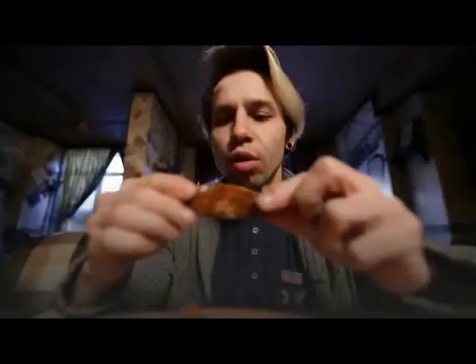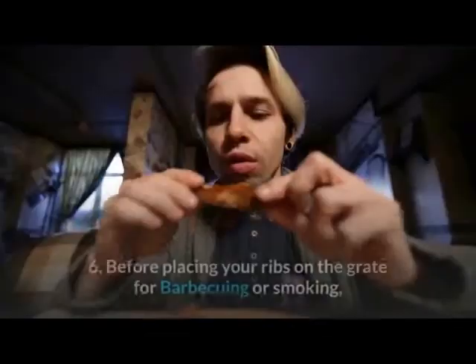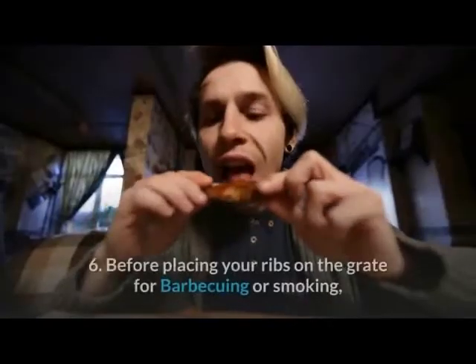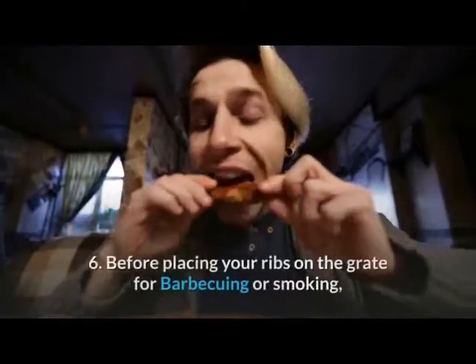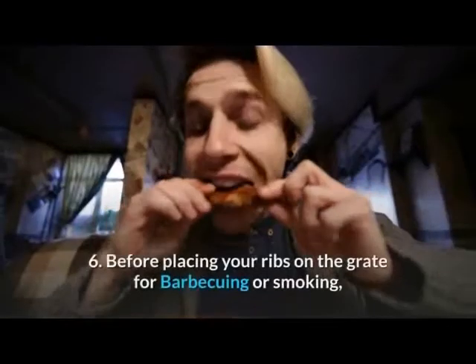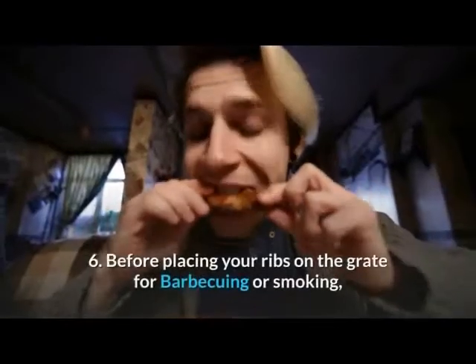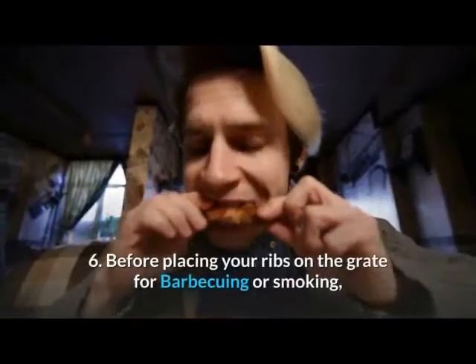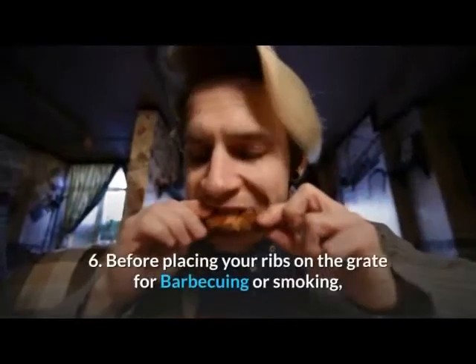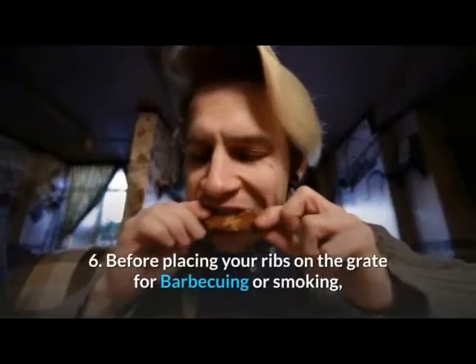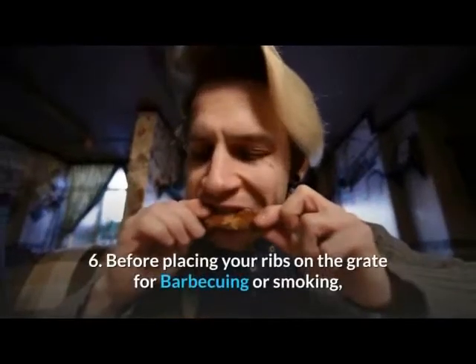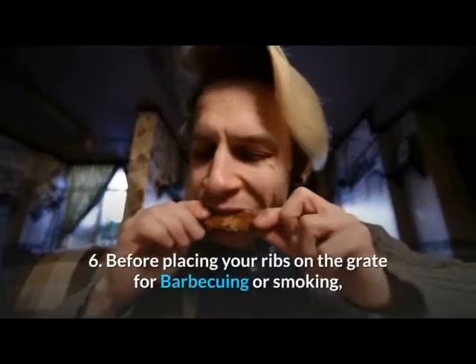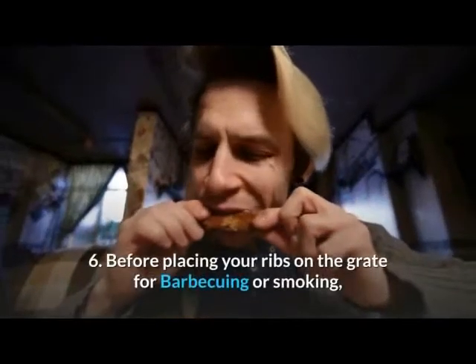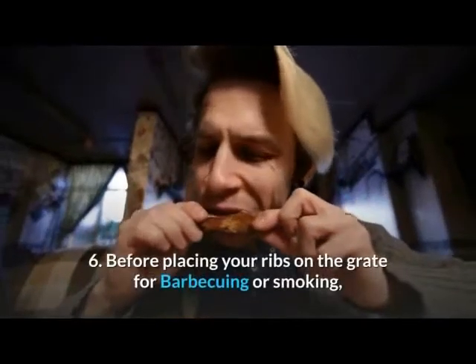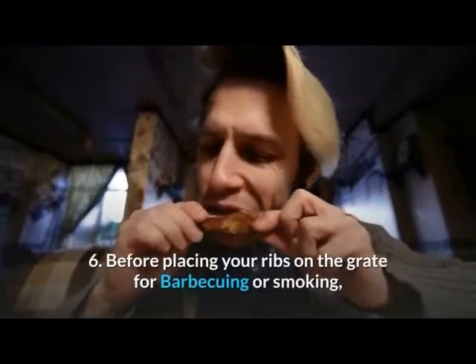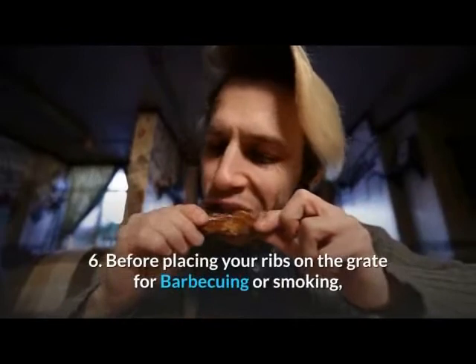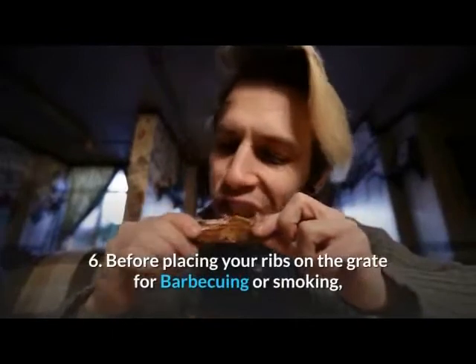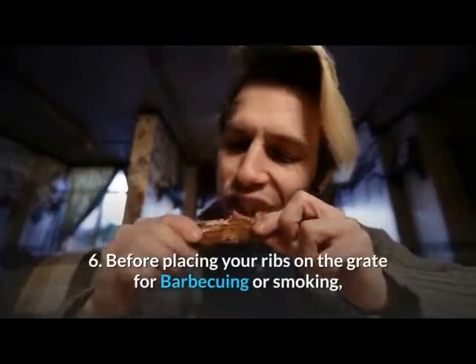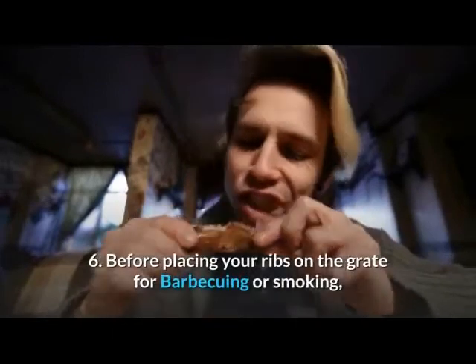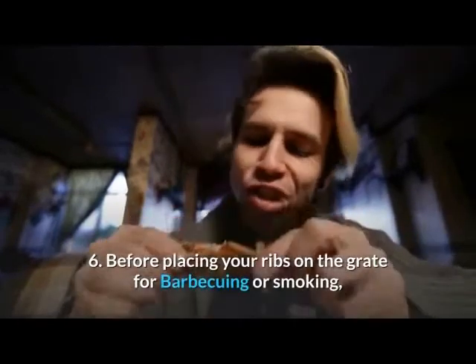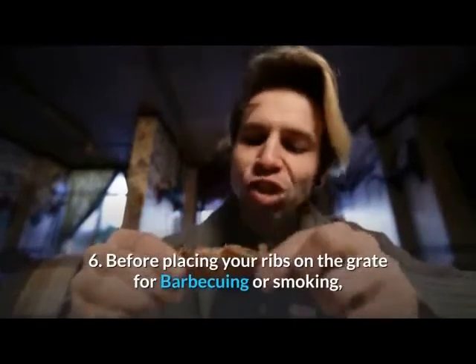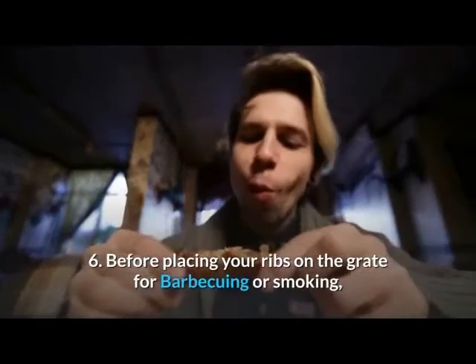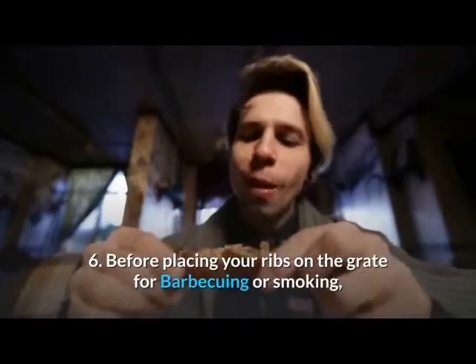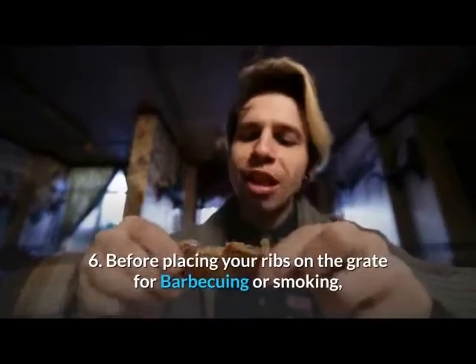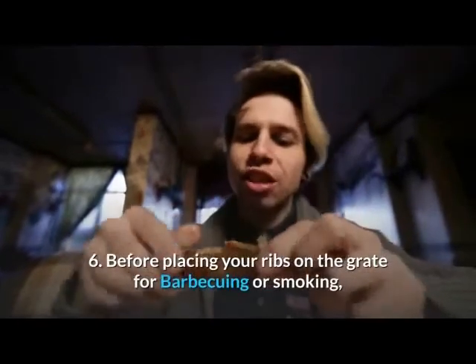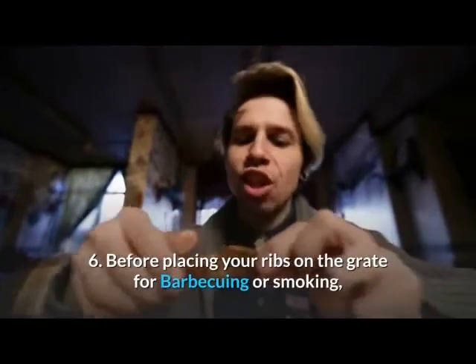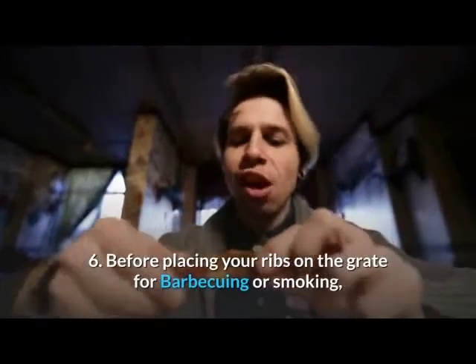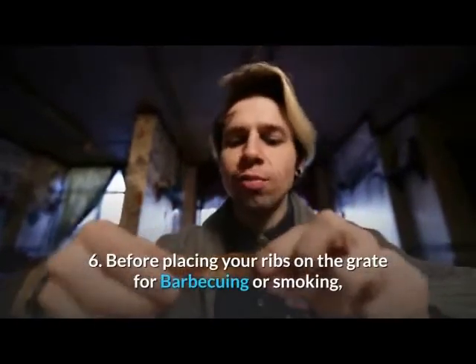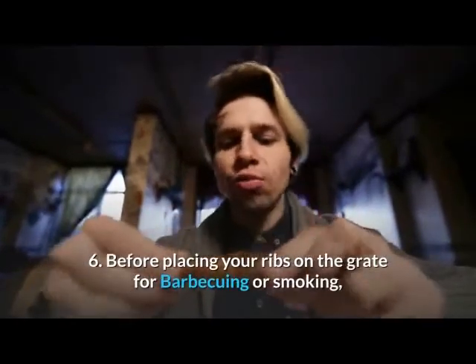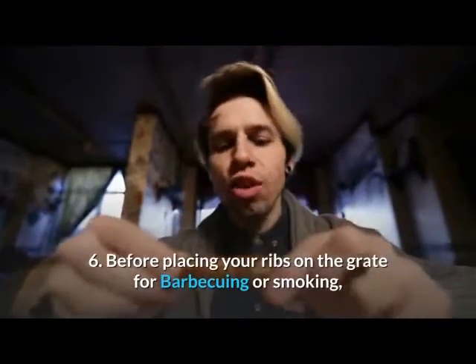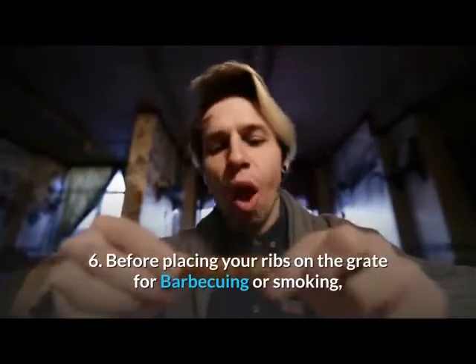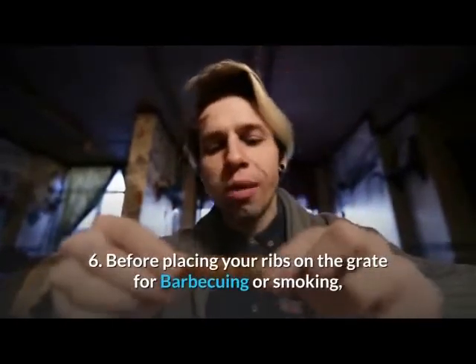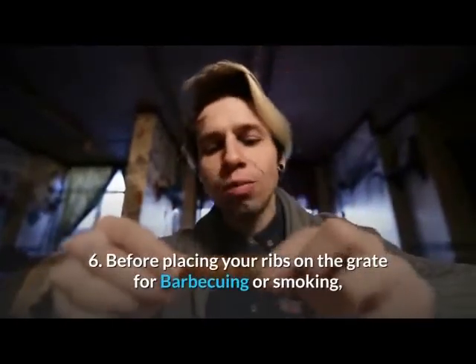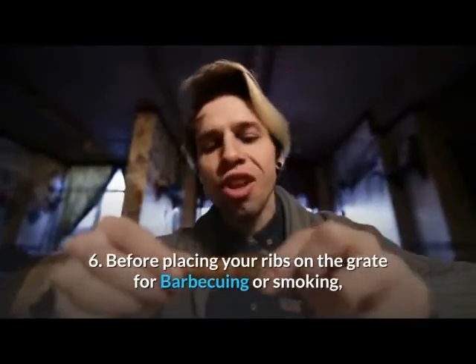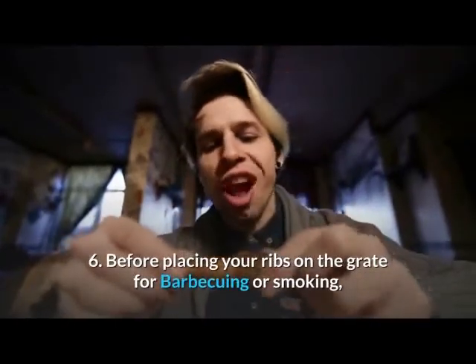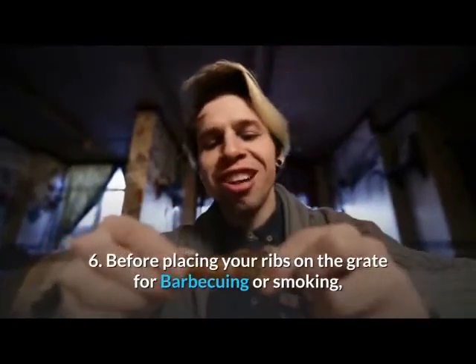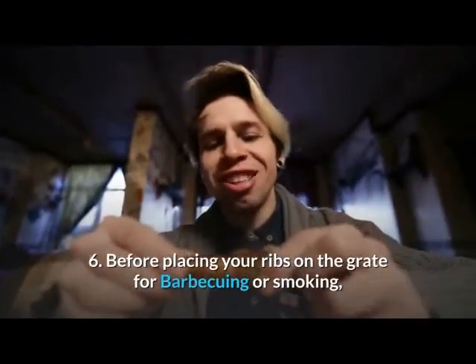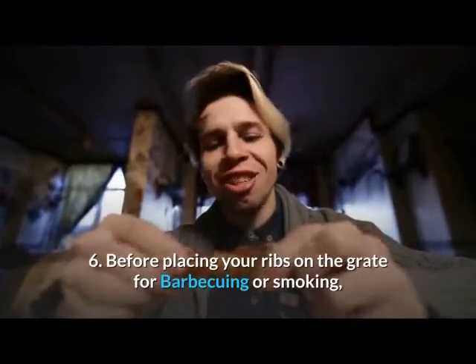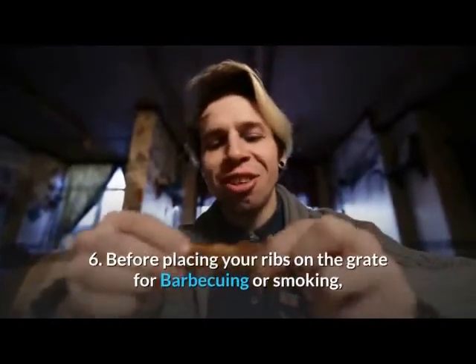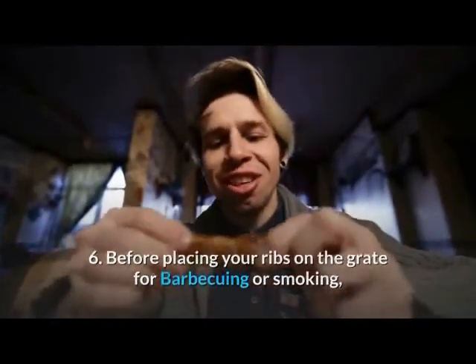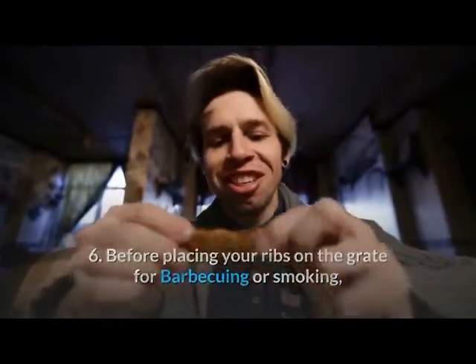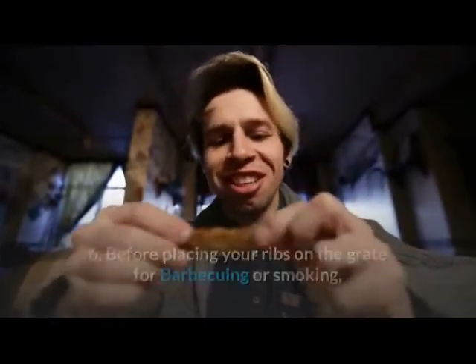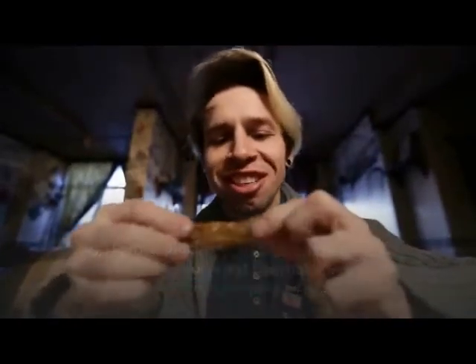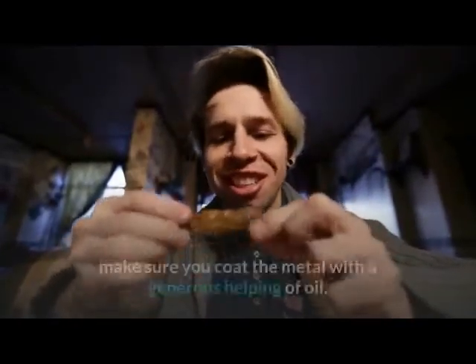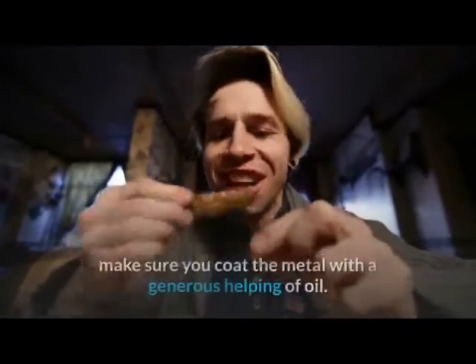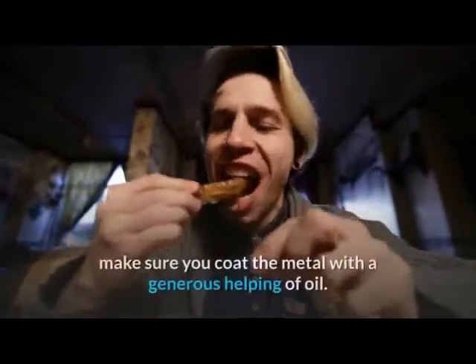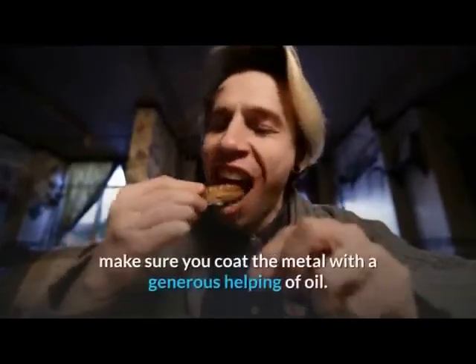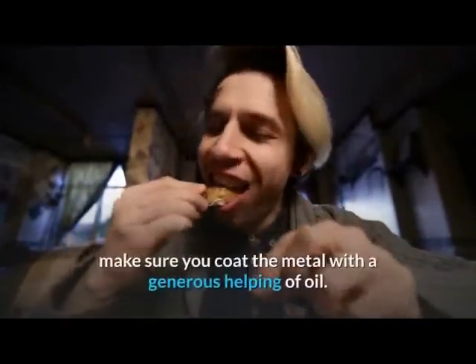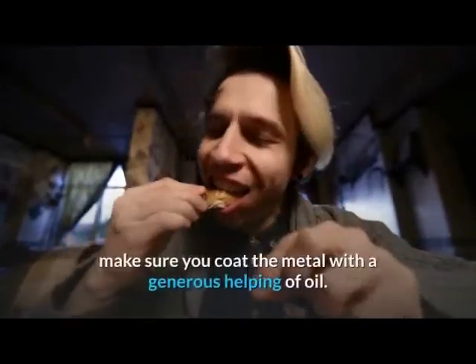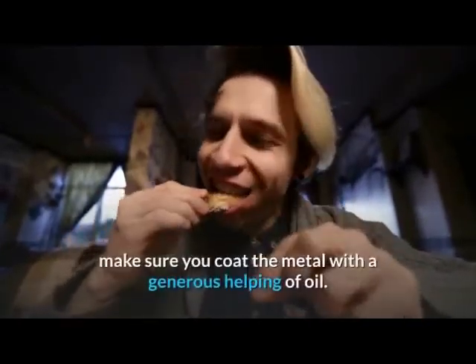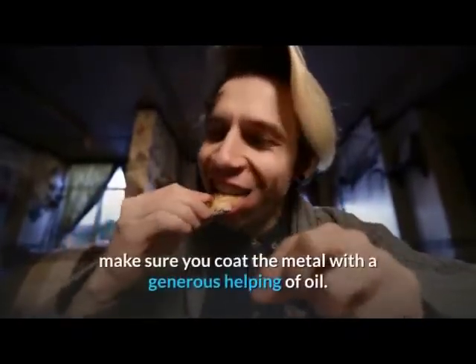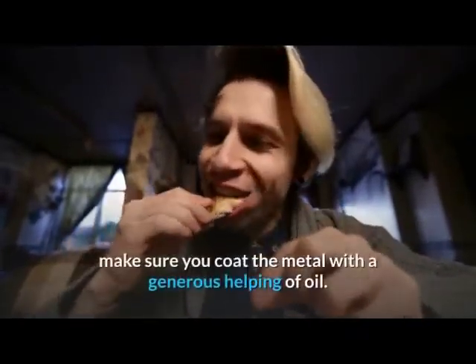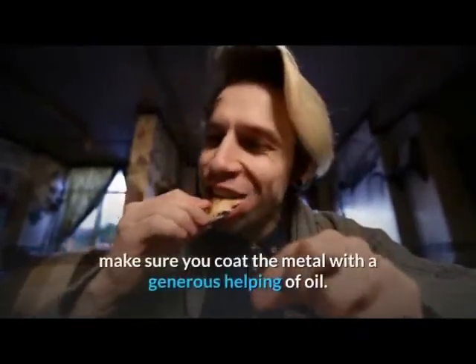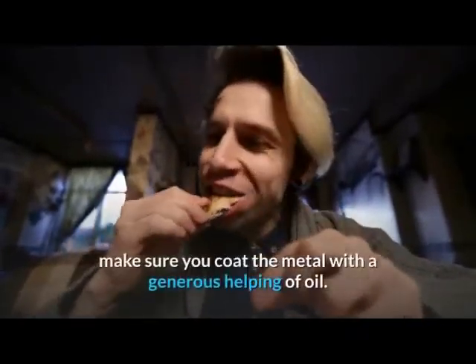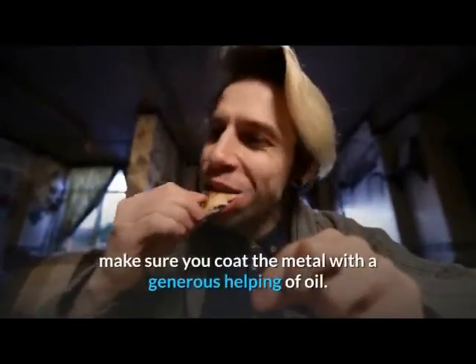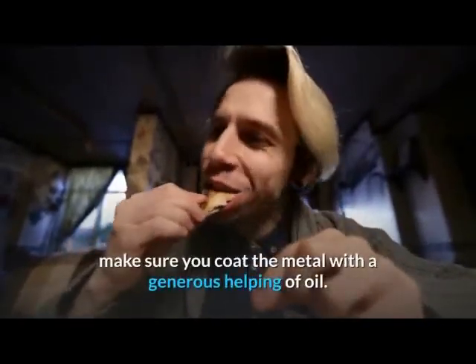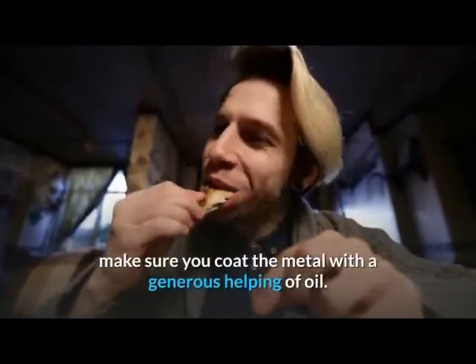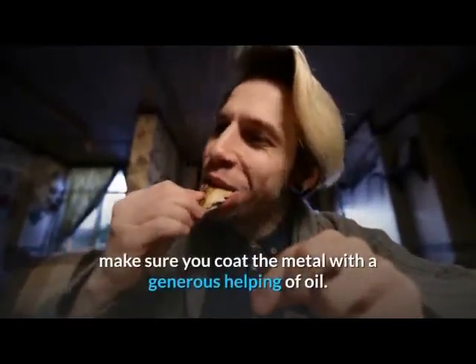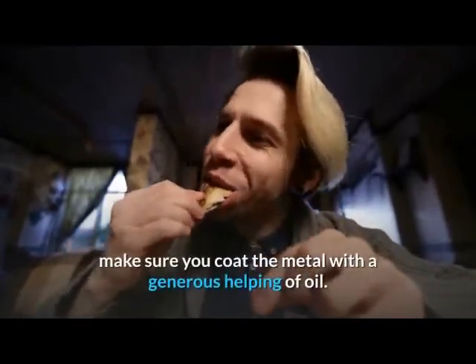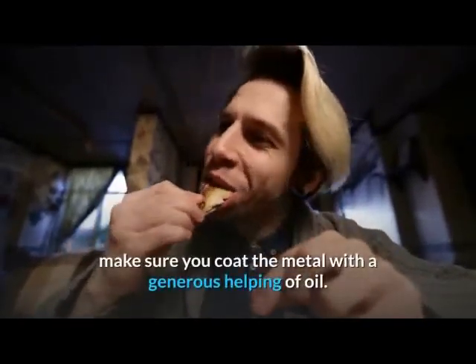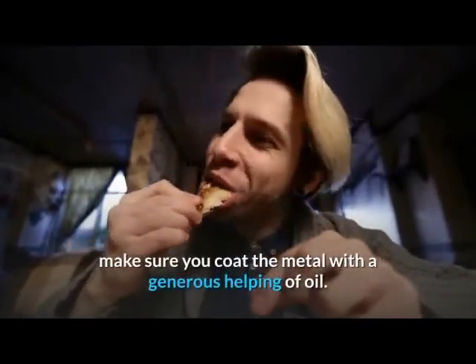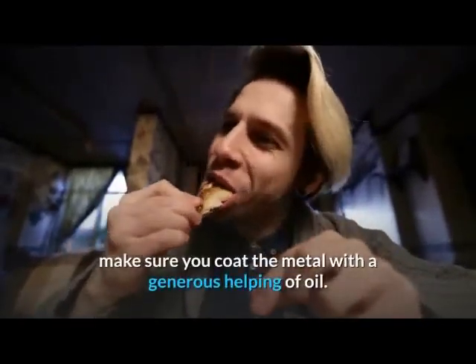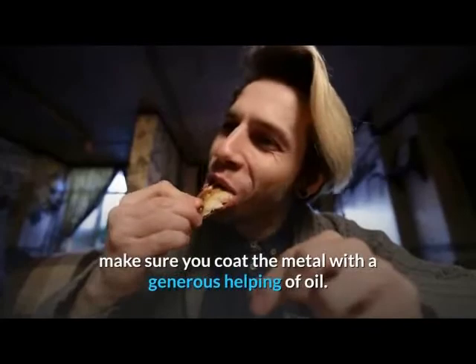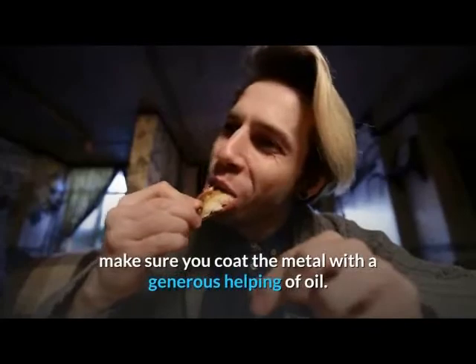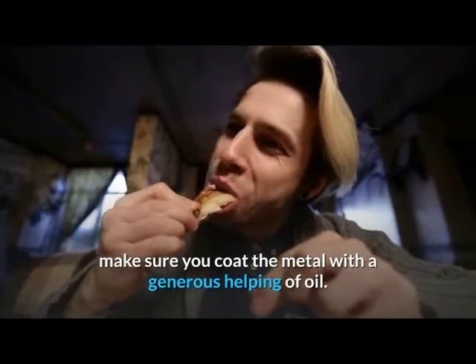6. Before placing your ribs on the grate for barbecuing or smoking, make sure you coat the metal with a generous helping of oil.